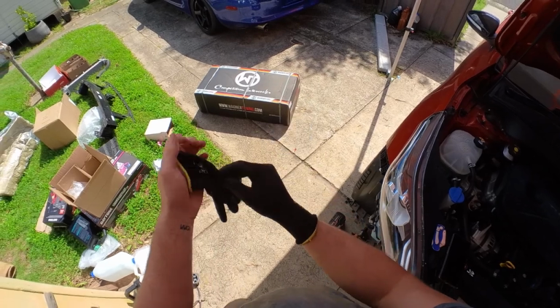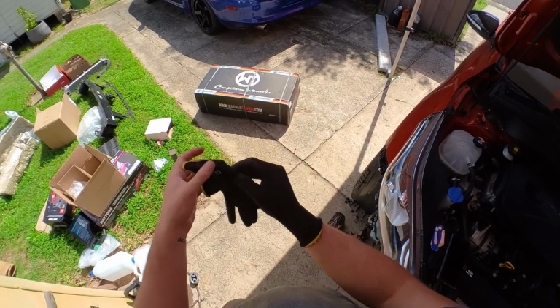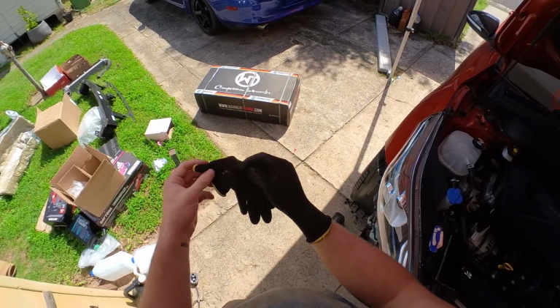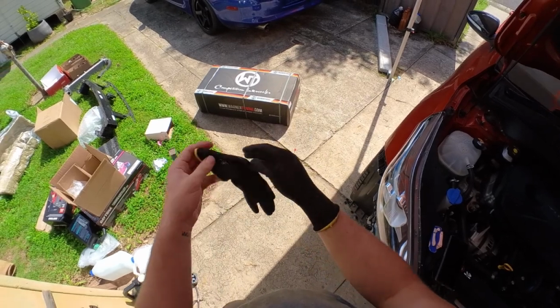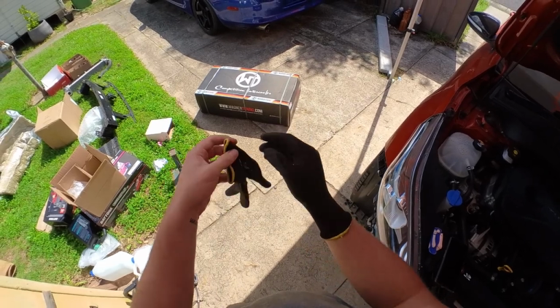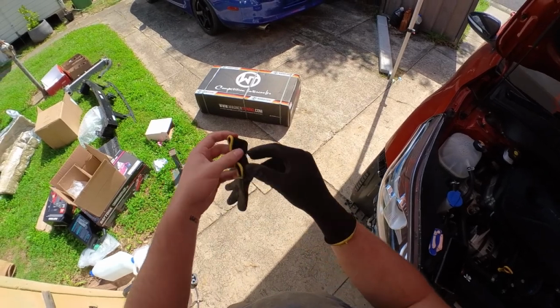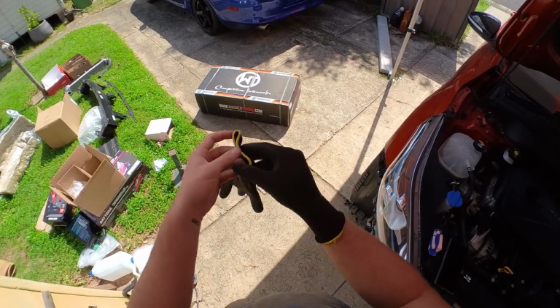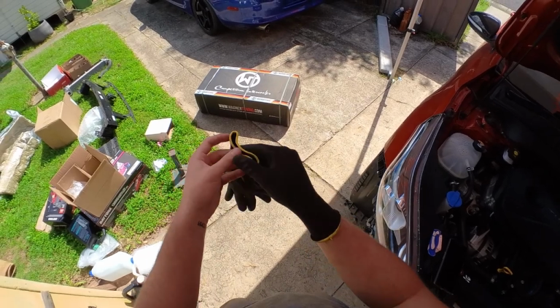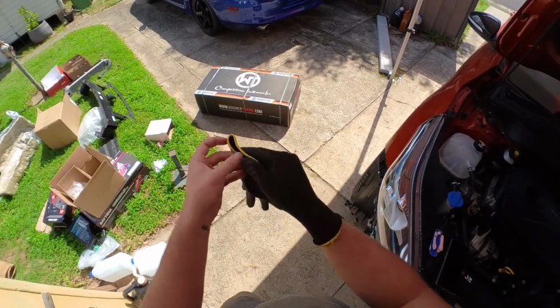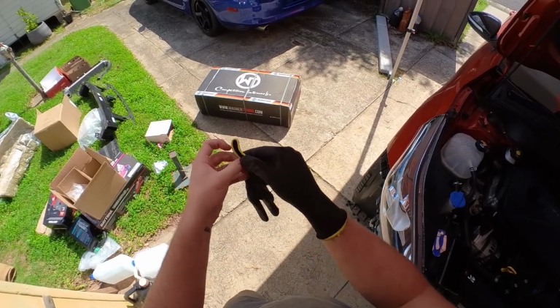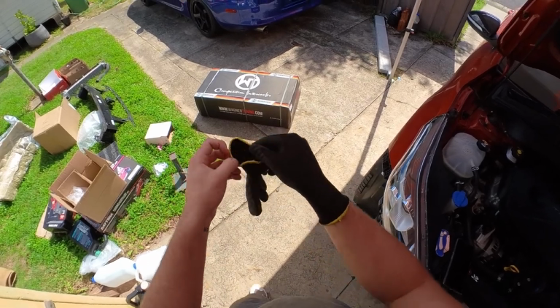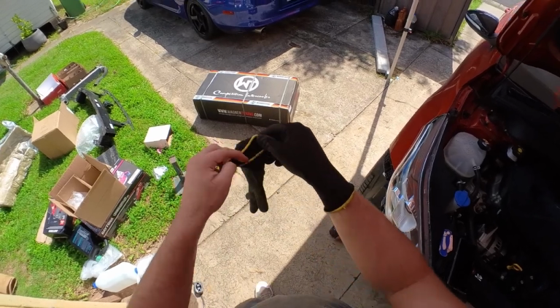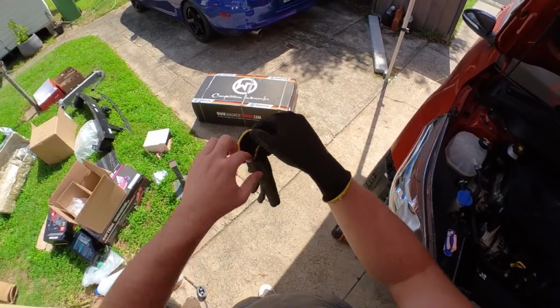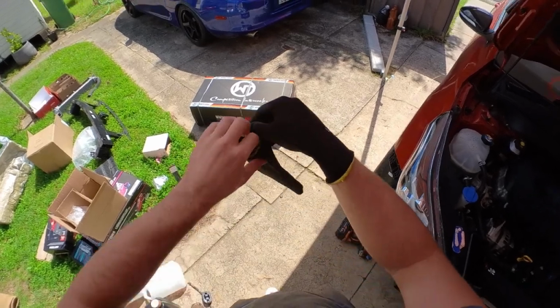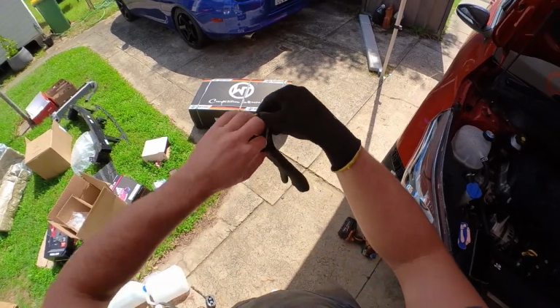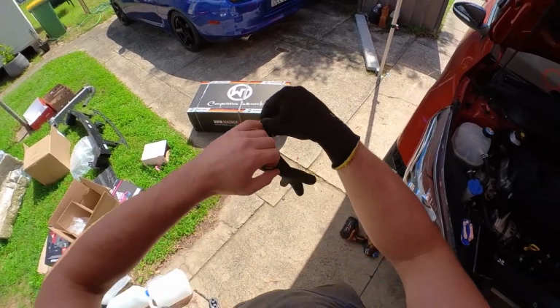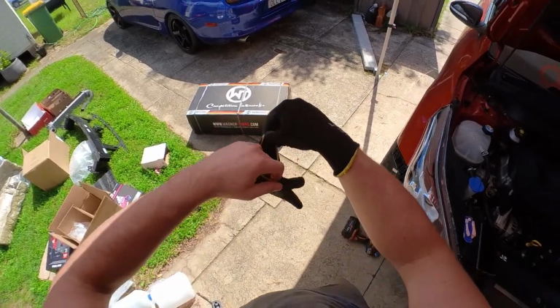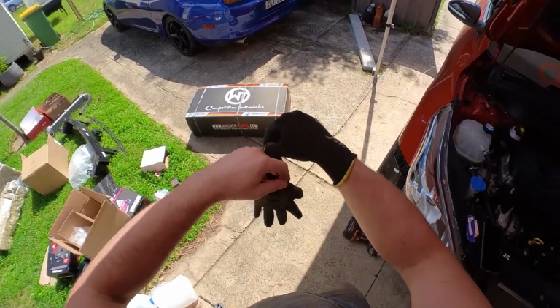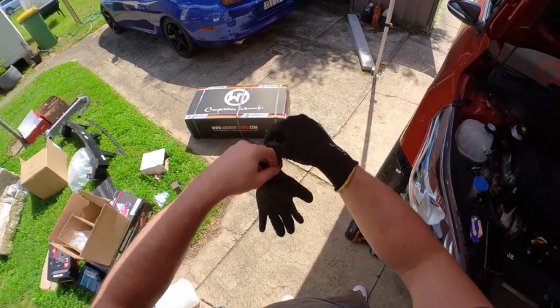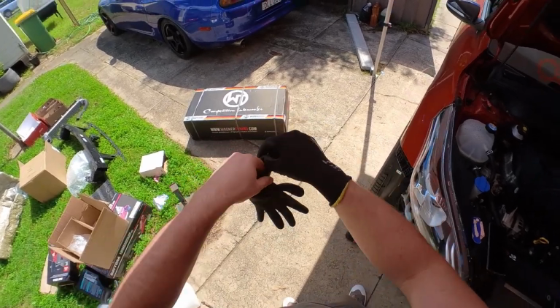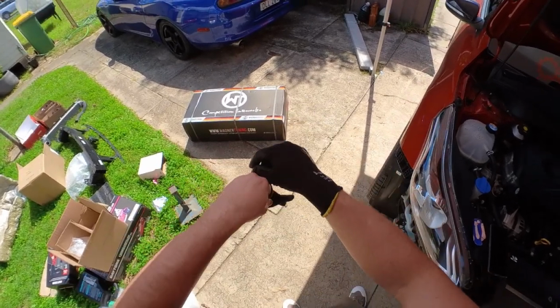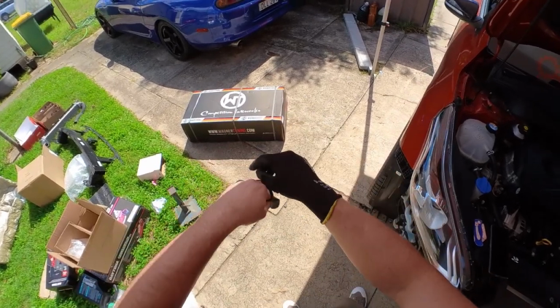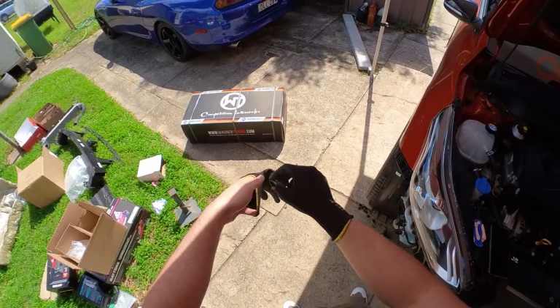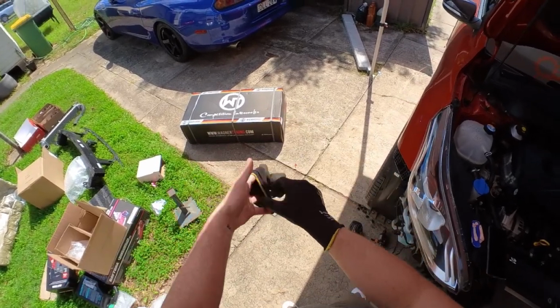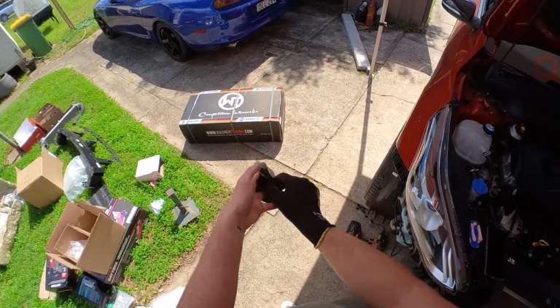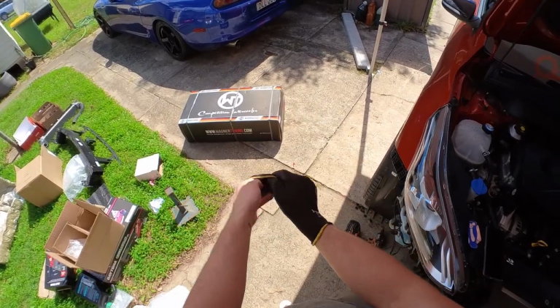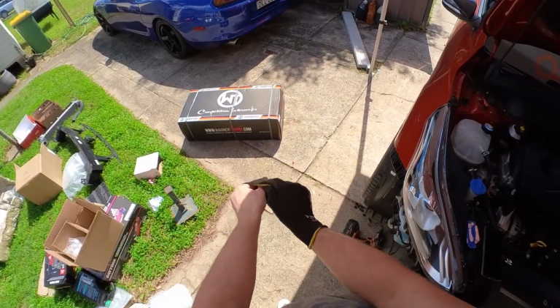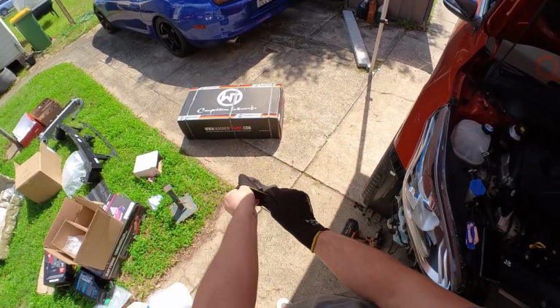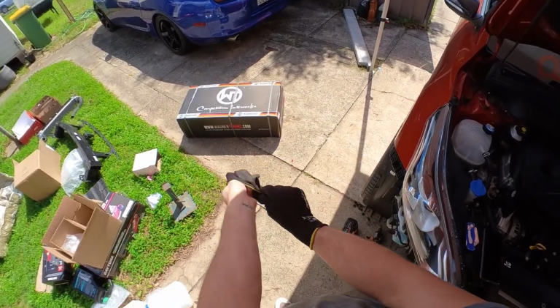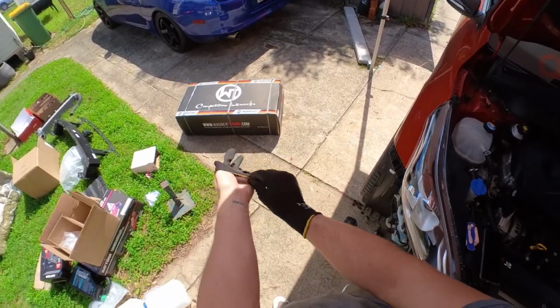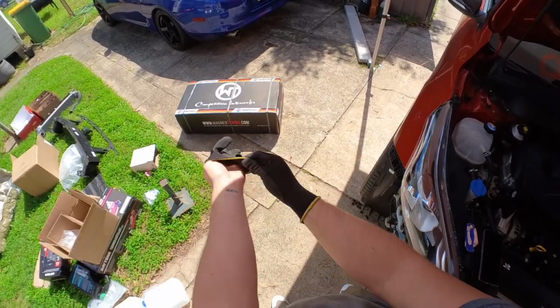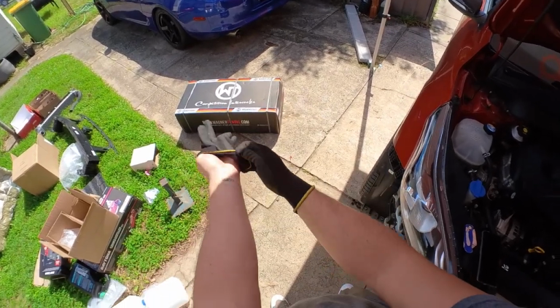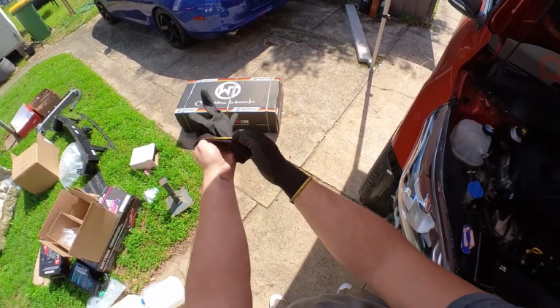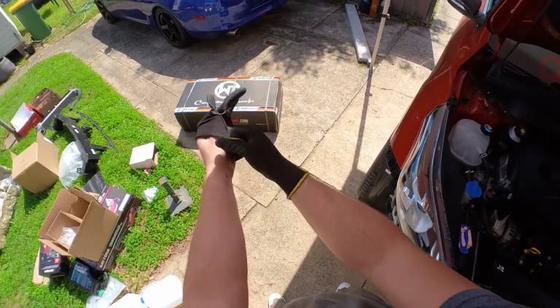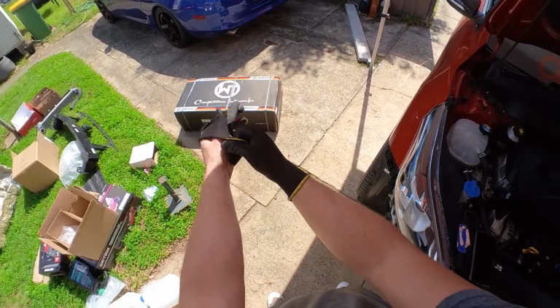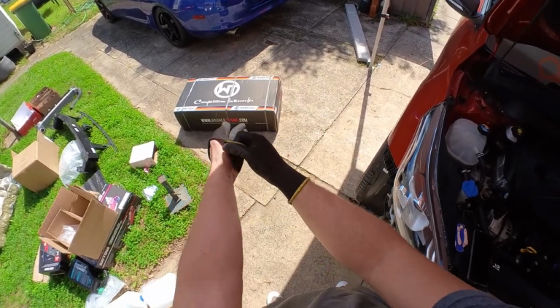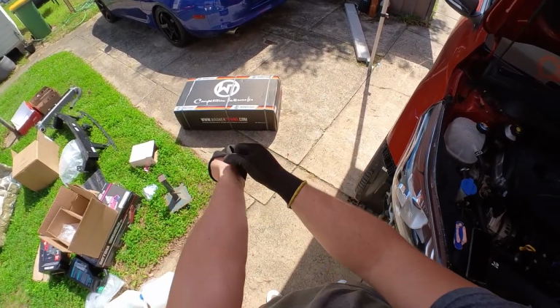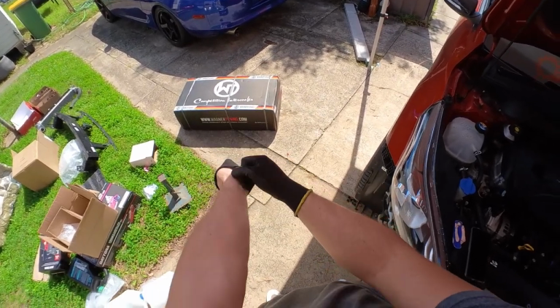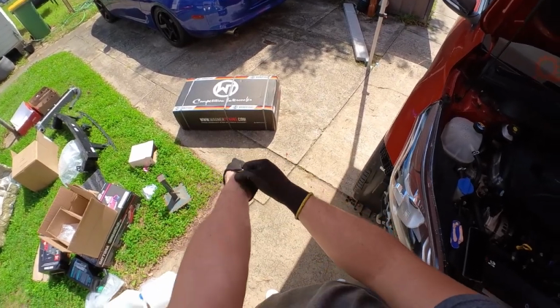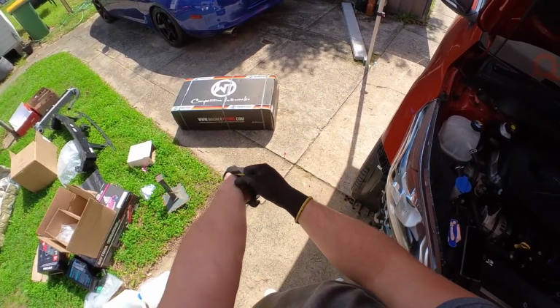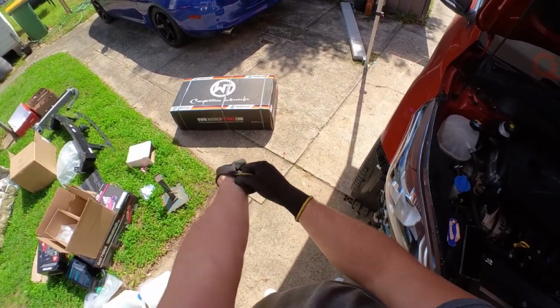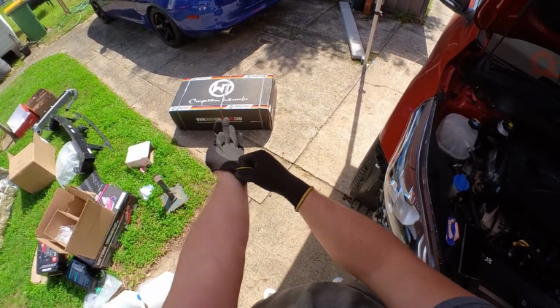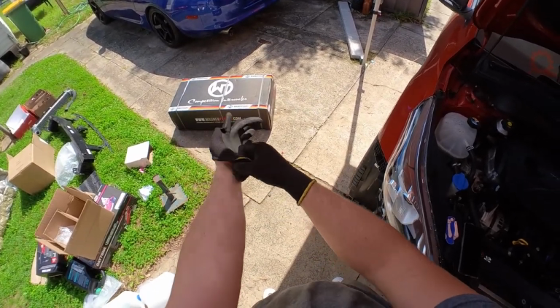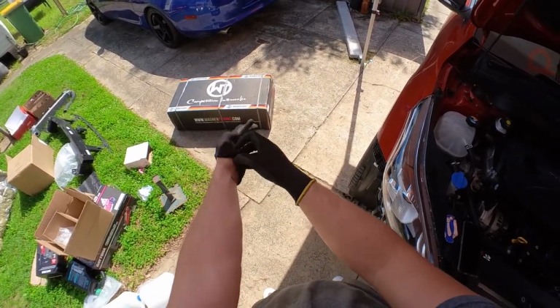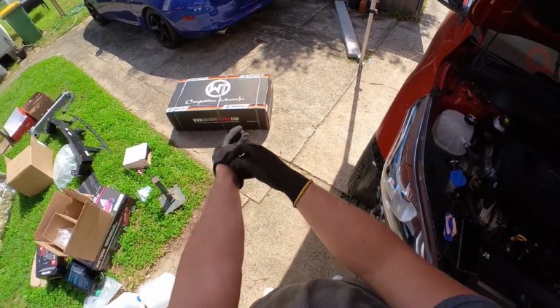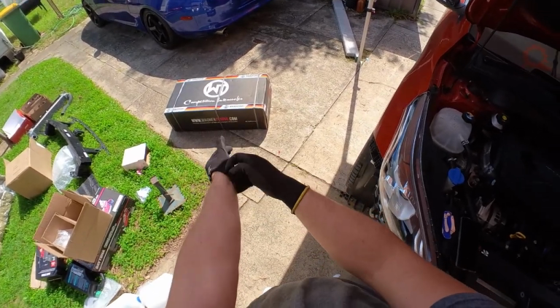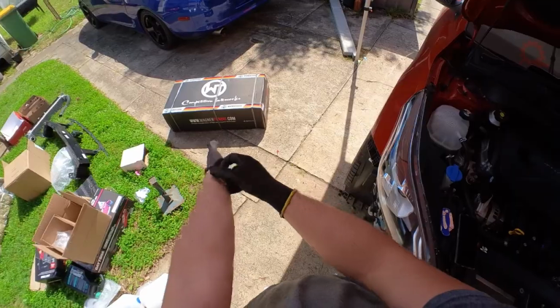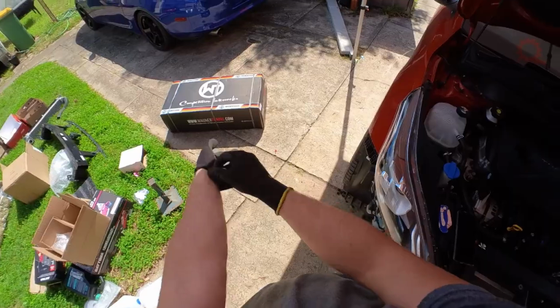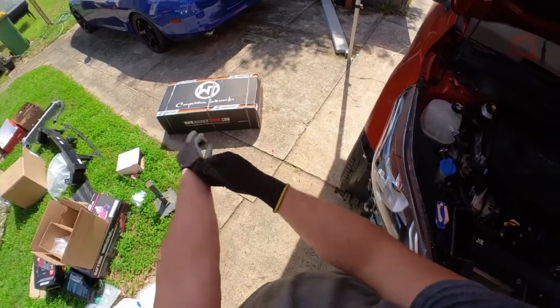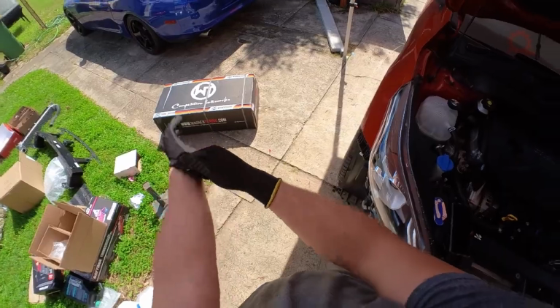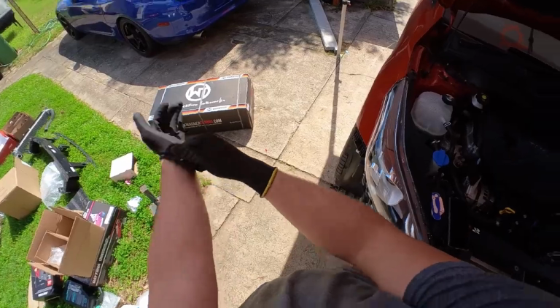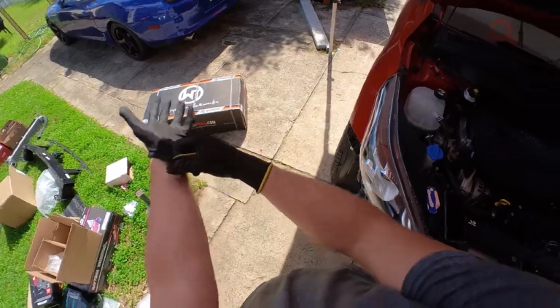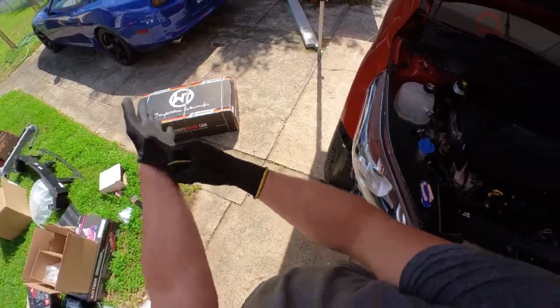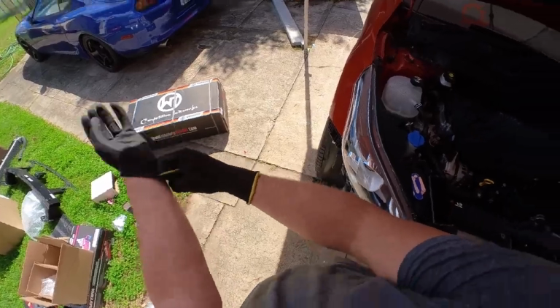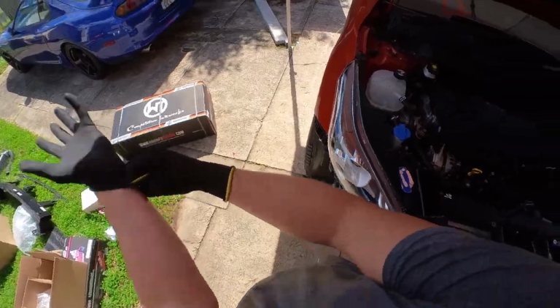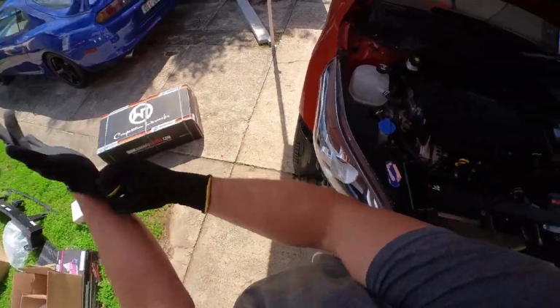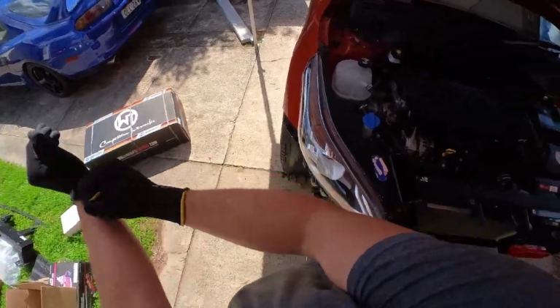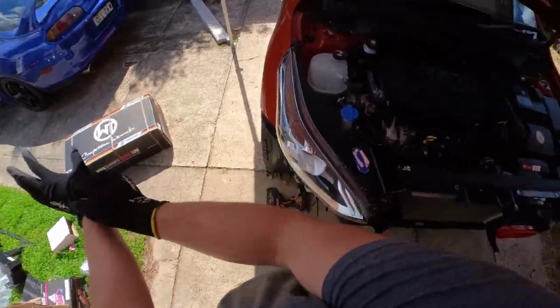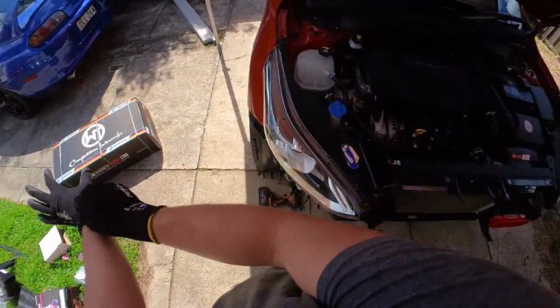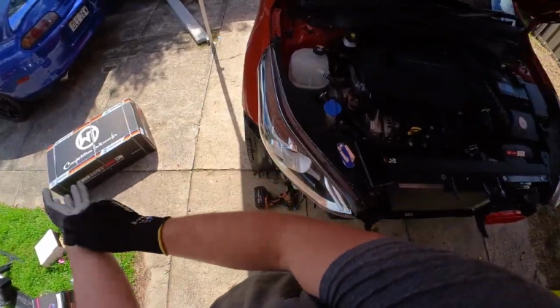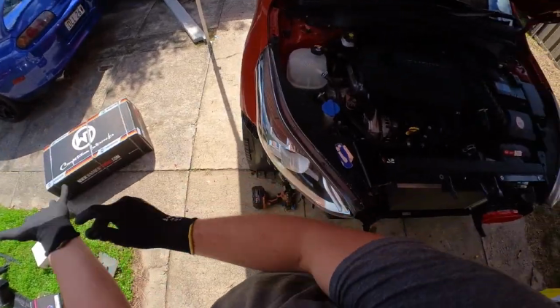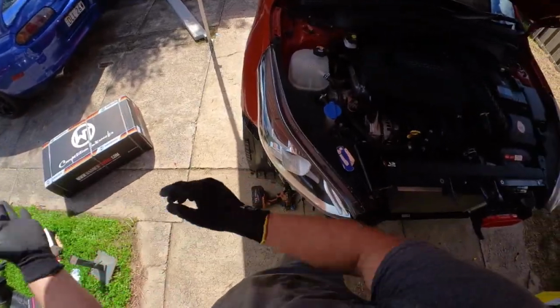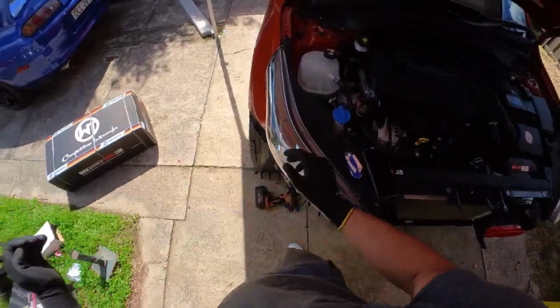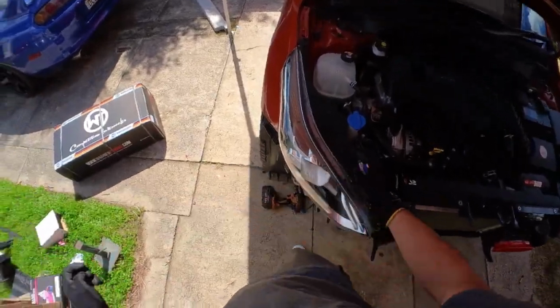I'll chuck on some gloves because it's a black box that's been sitting in the sun for a minute, so it's going to be hot.